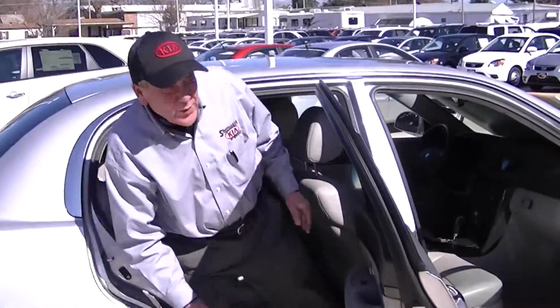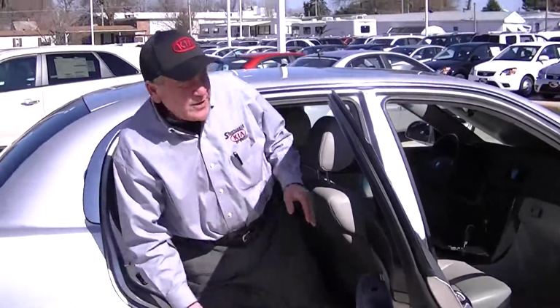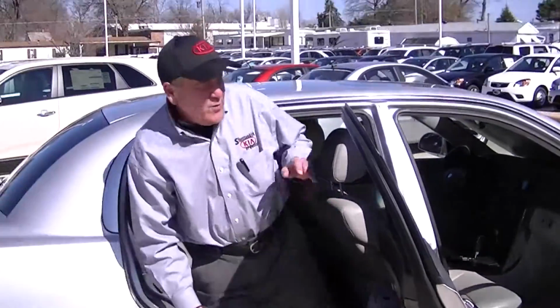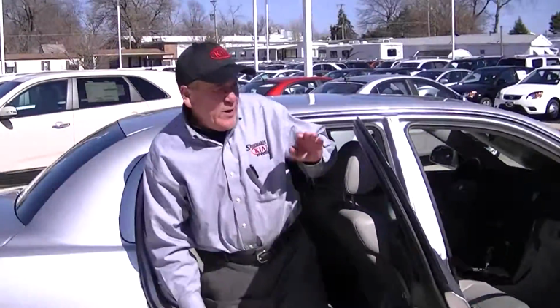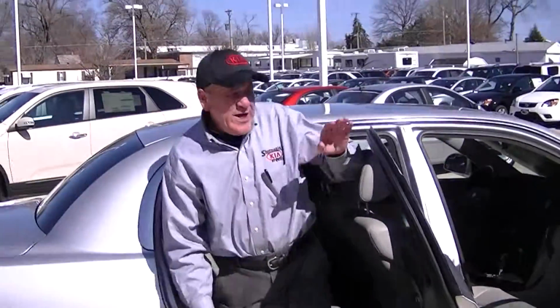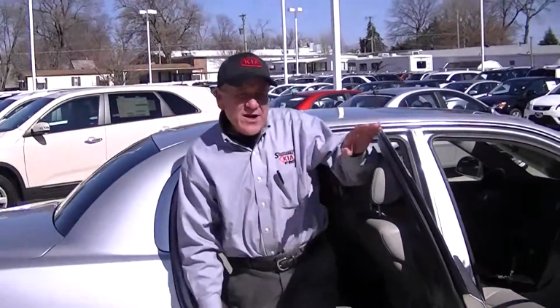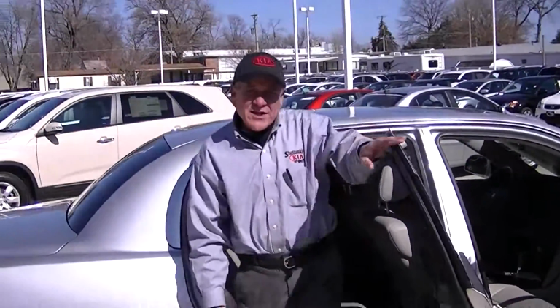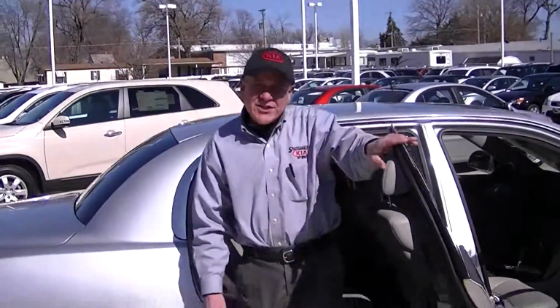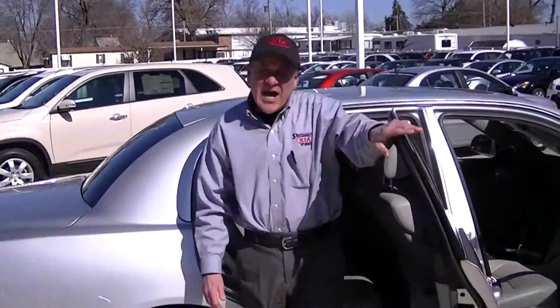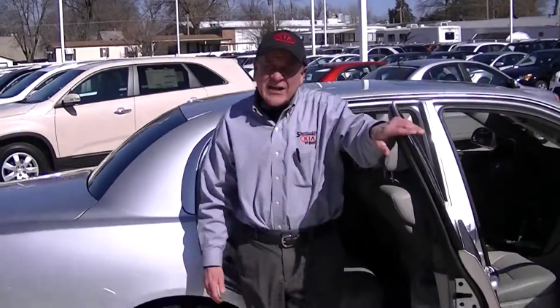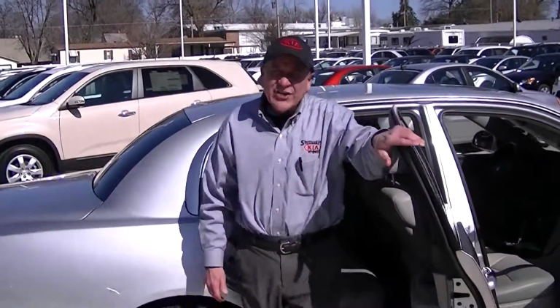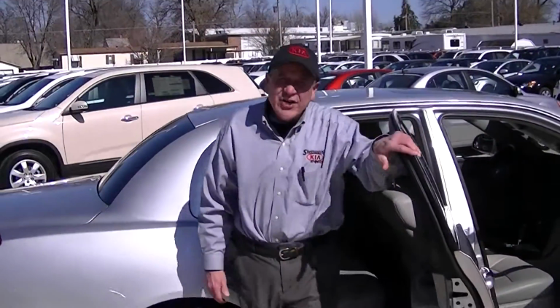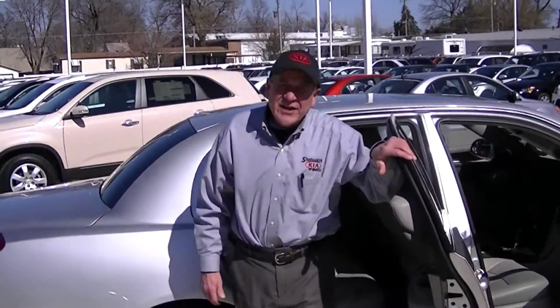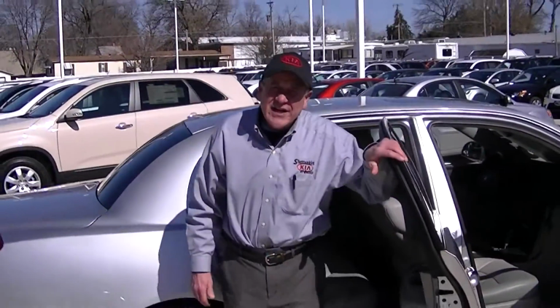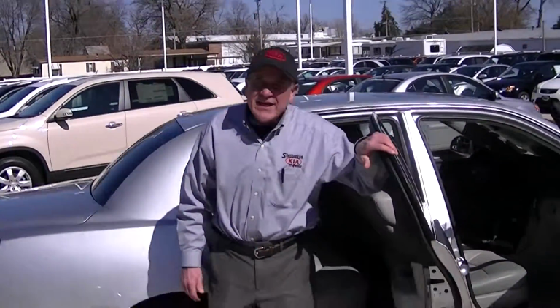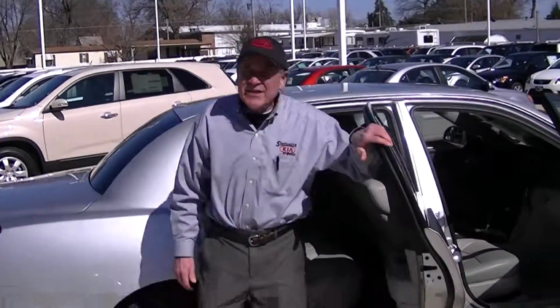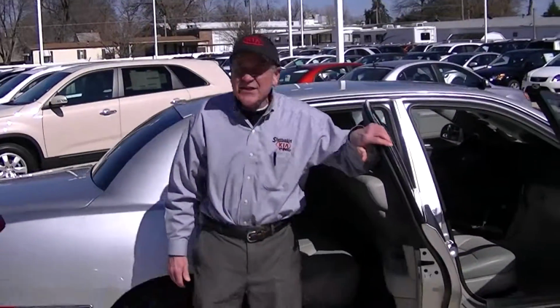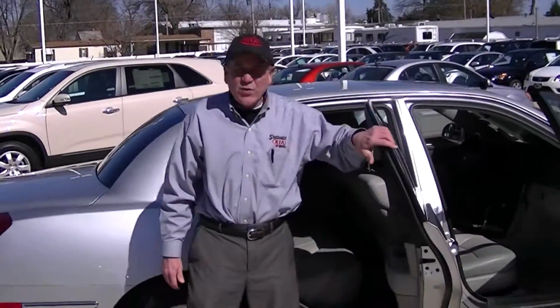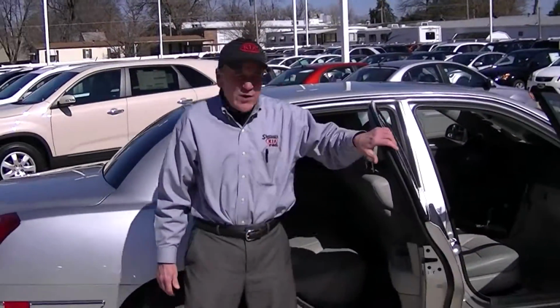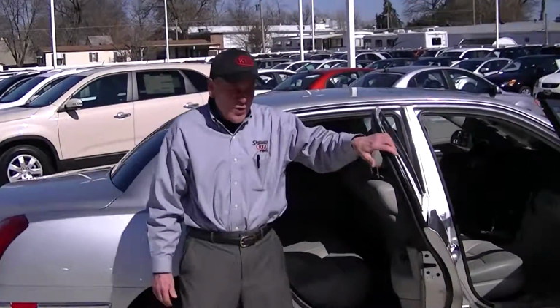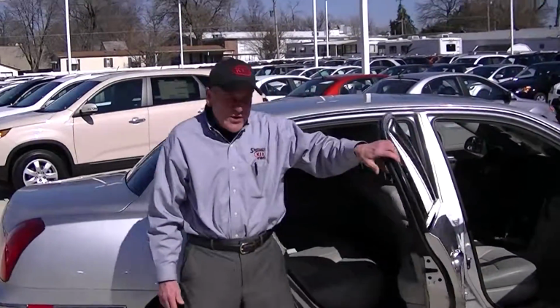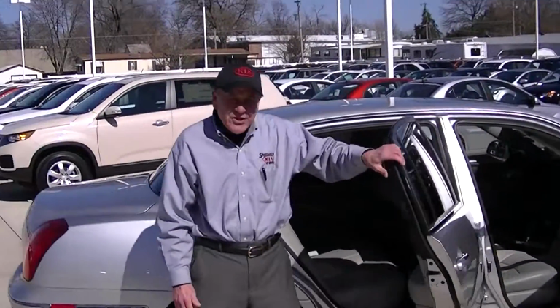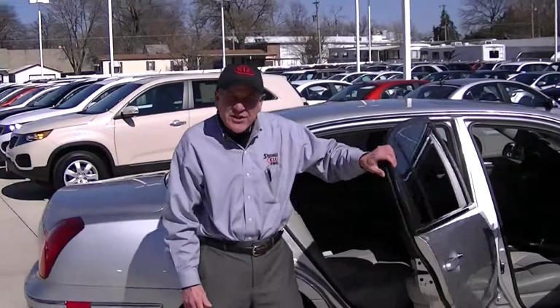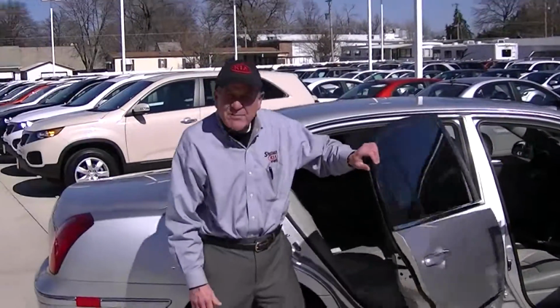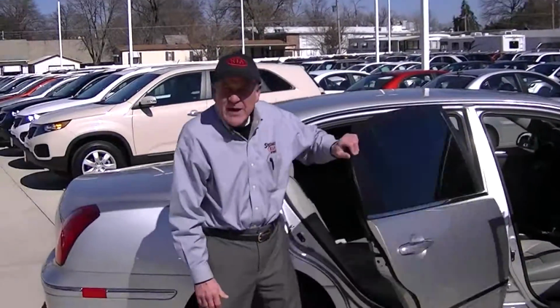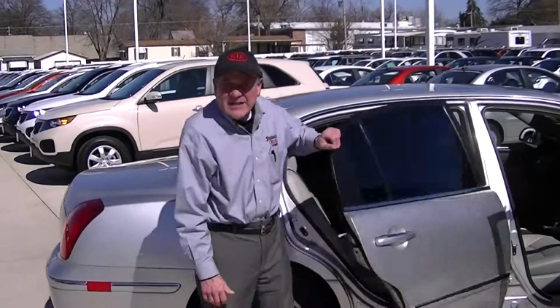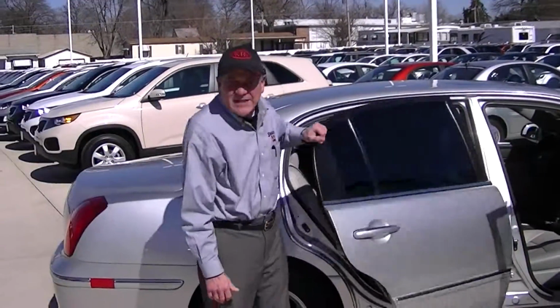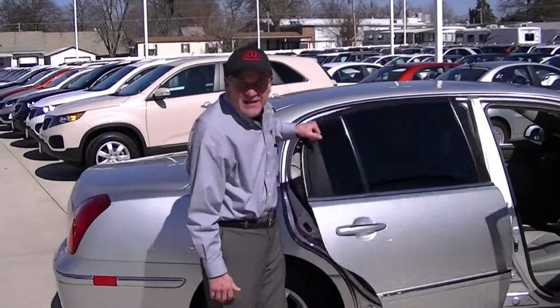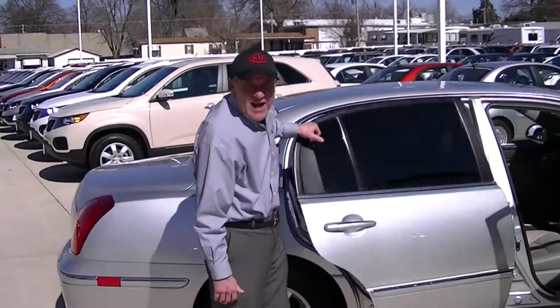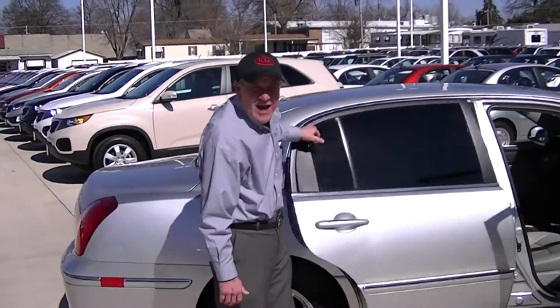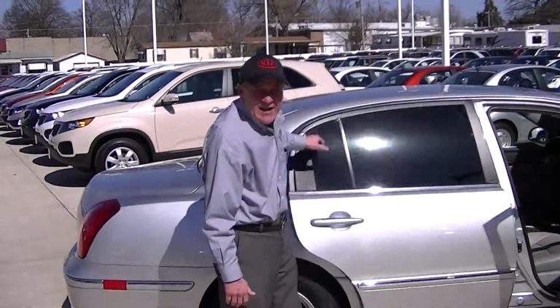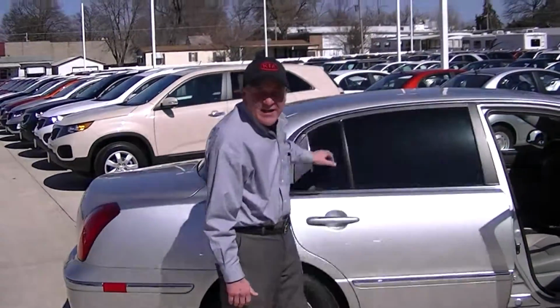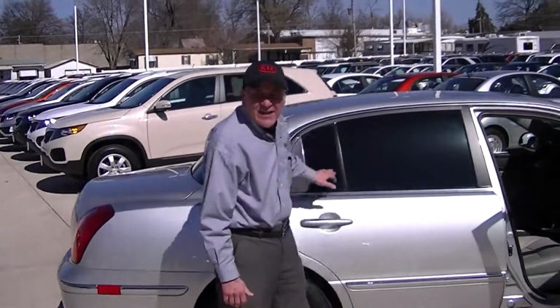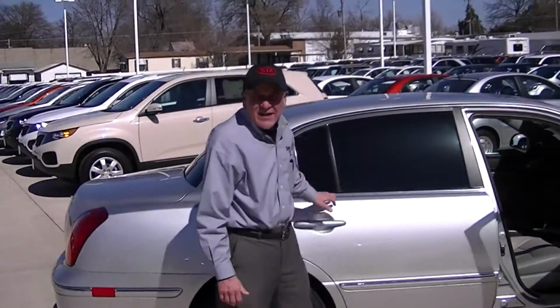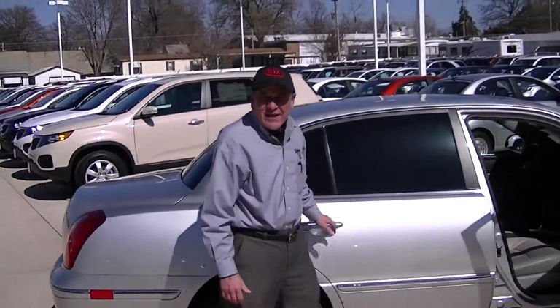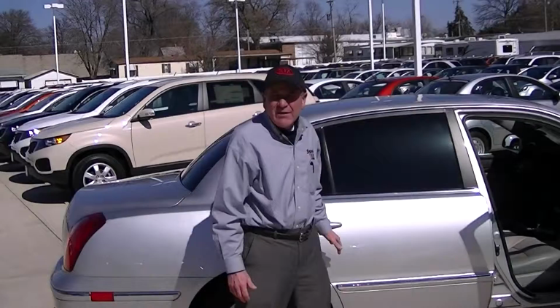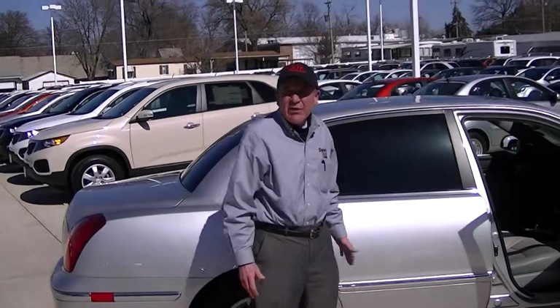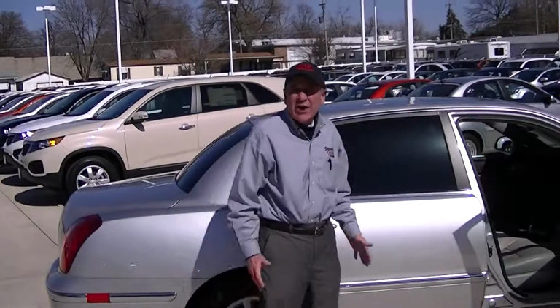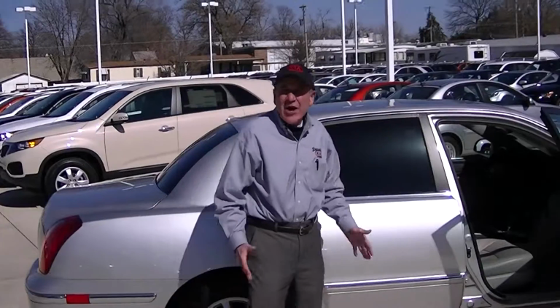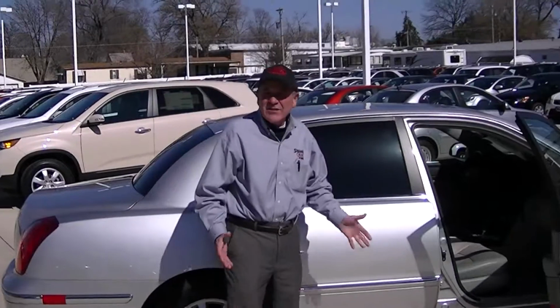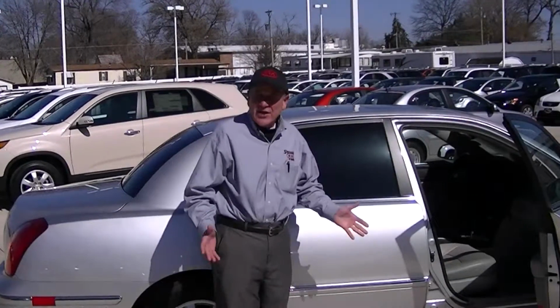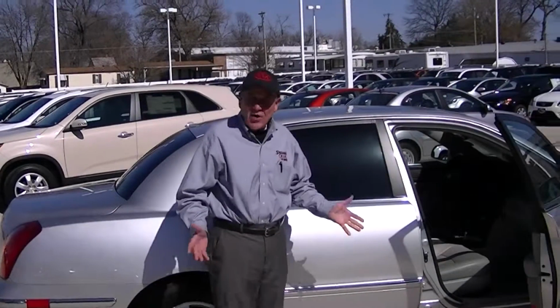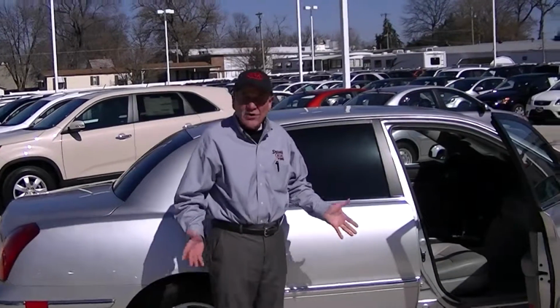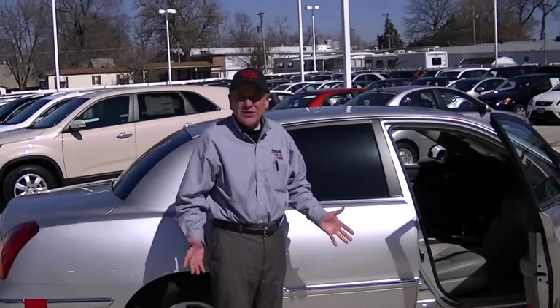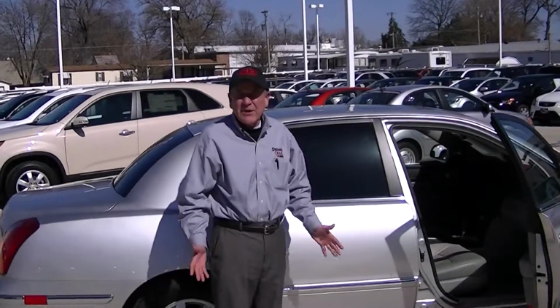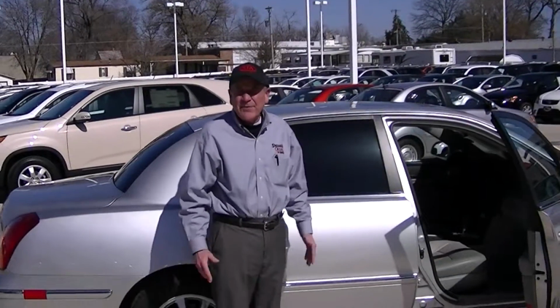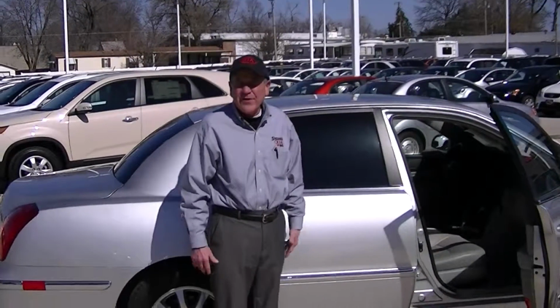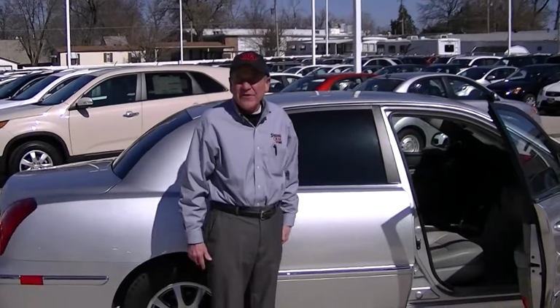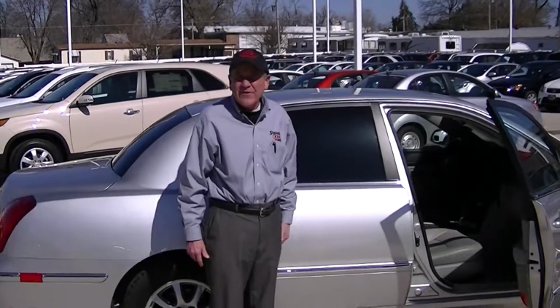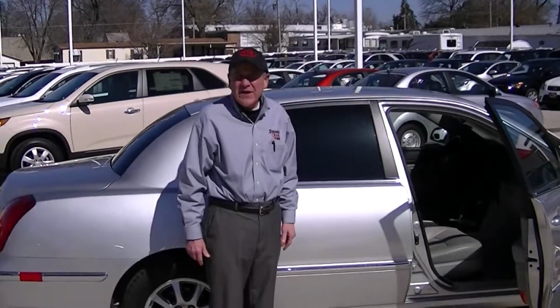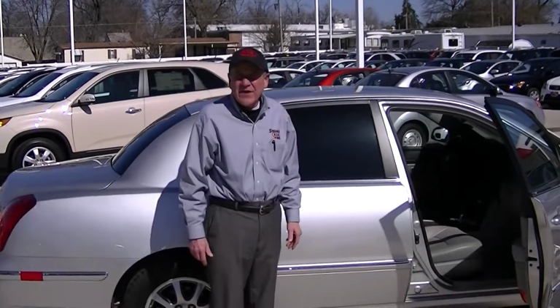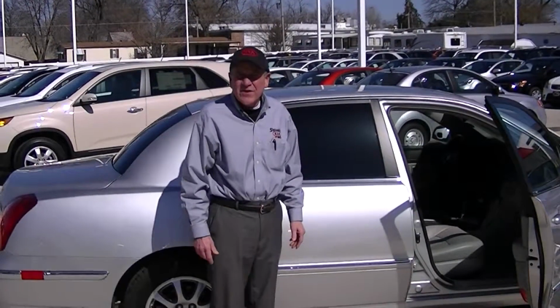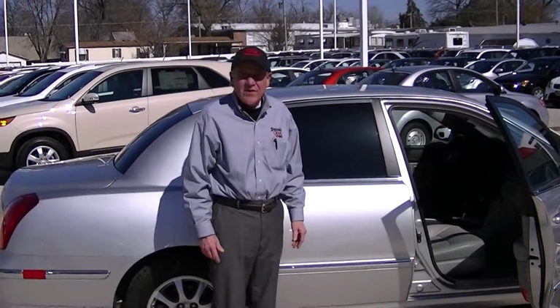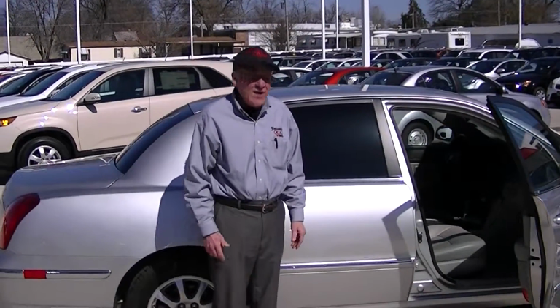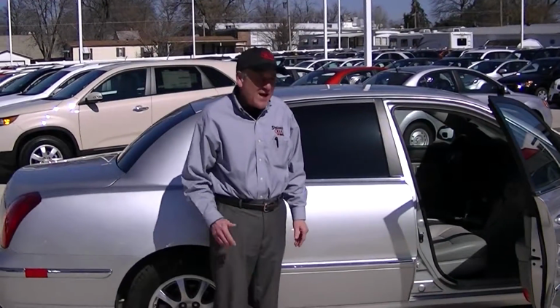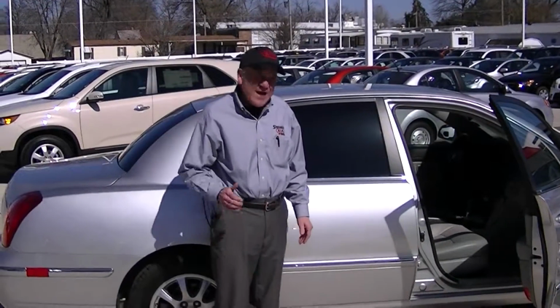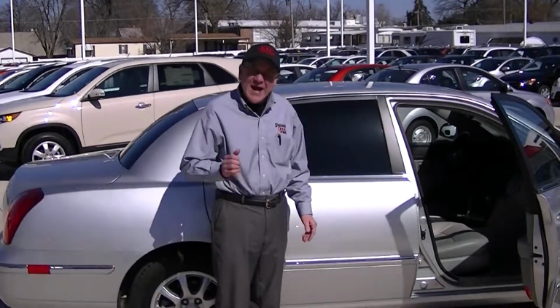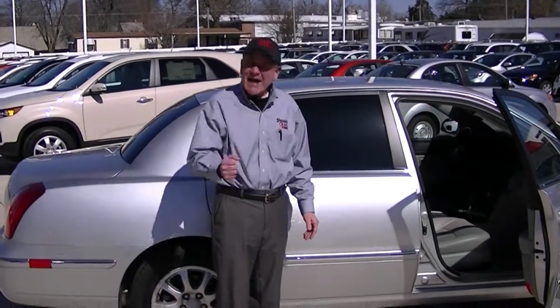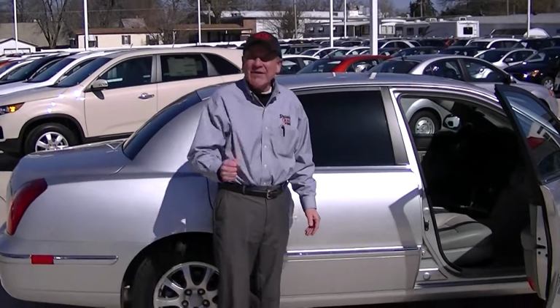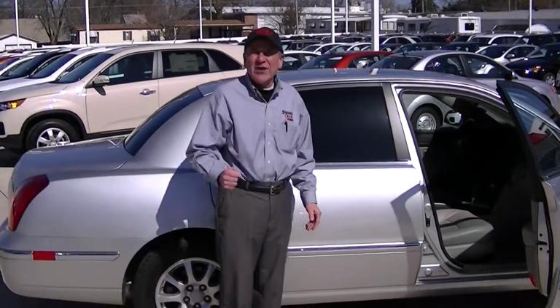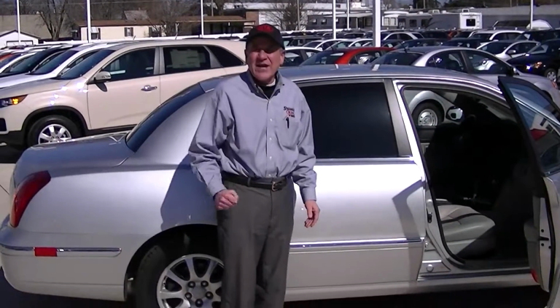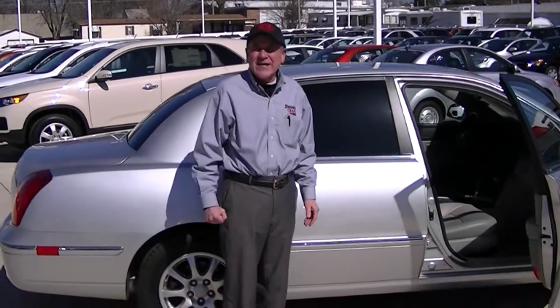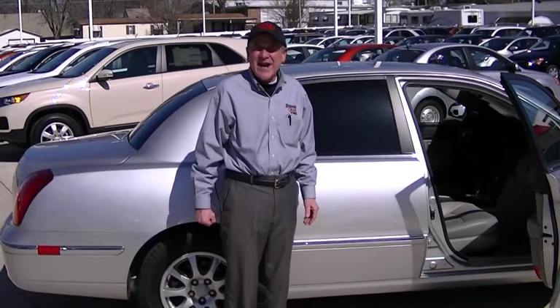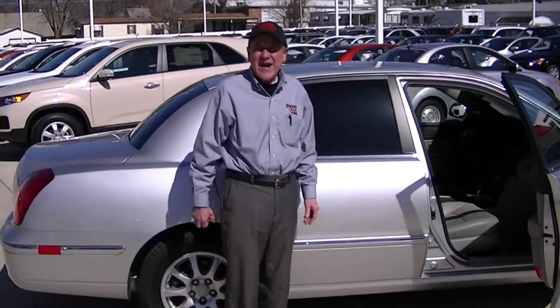We here at Schattenkirk Kia just want to wish you the best of luck in regards to ownership of this vehicle, and have a great day.